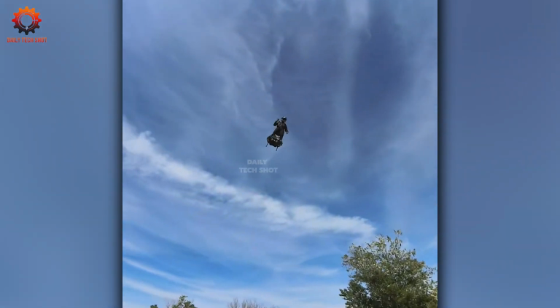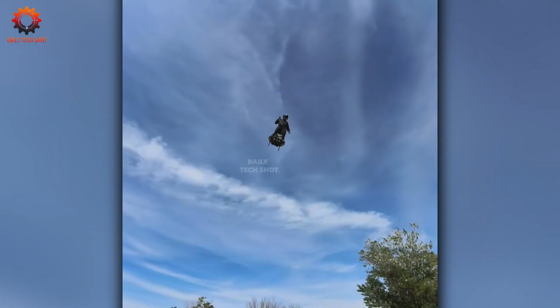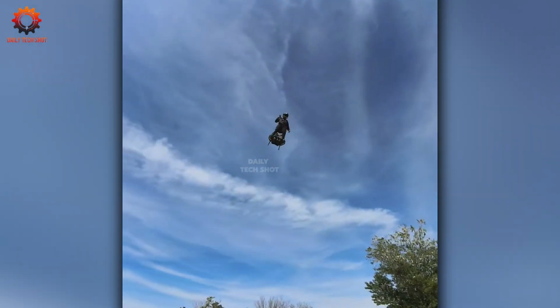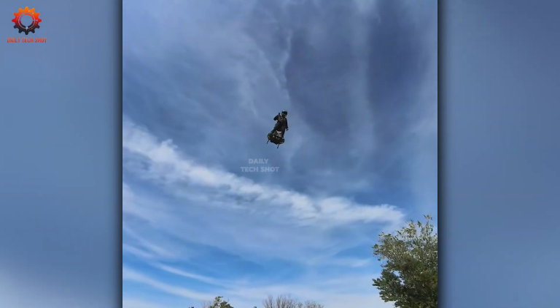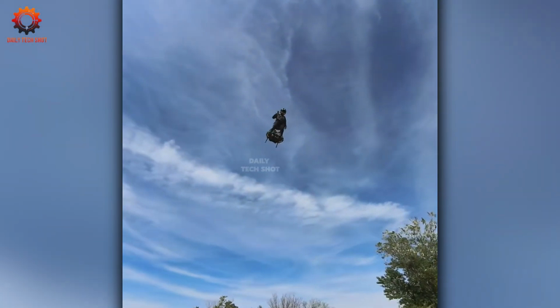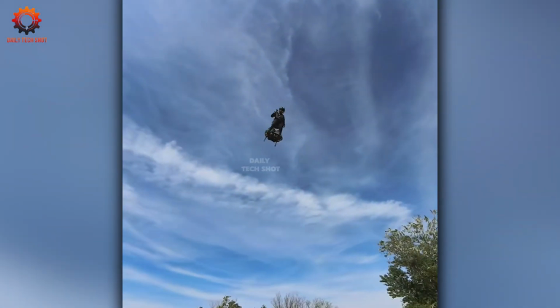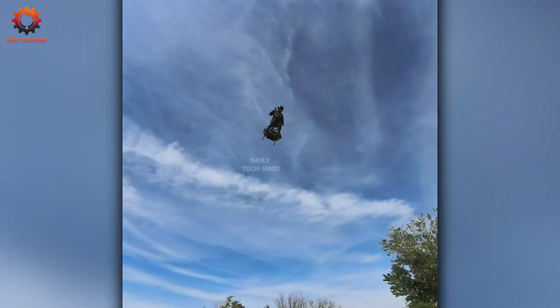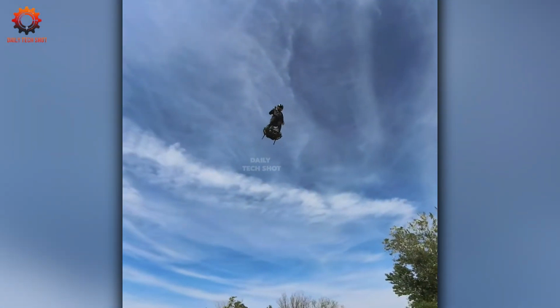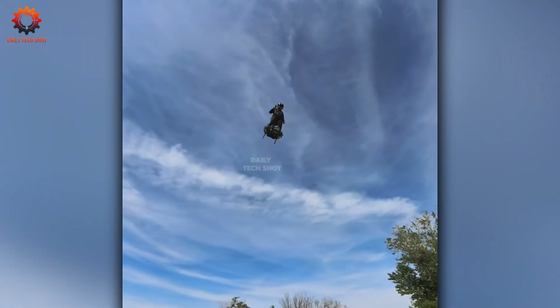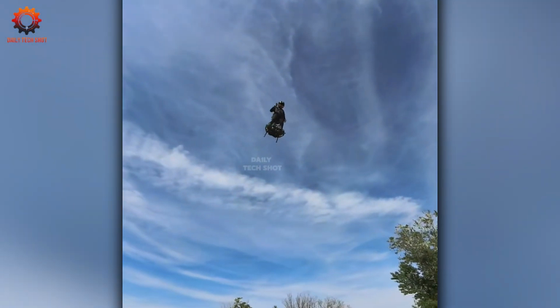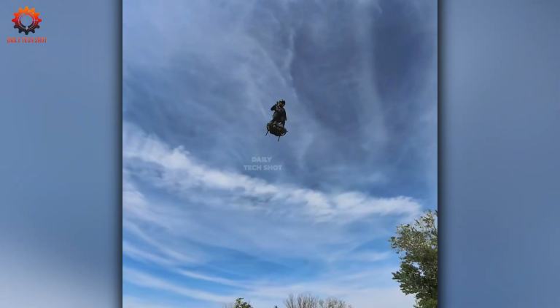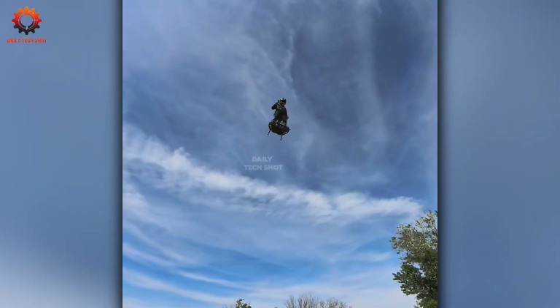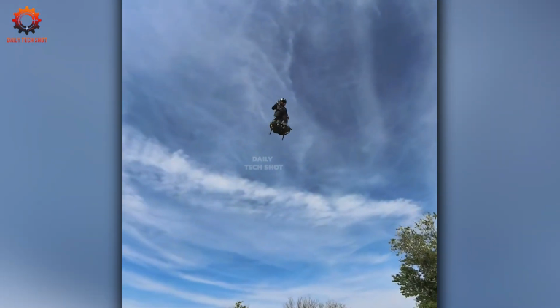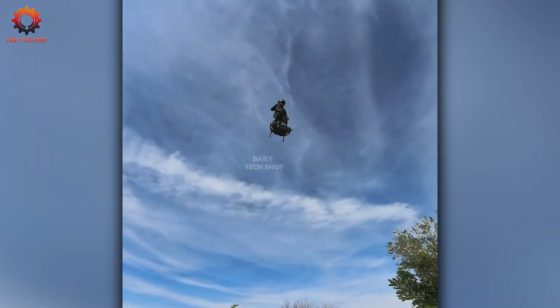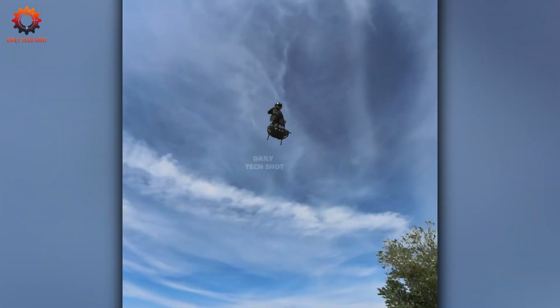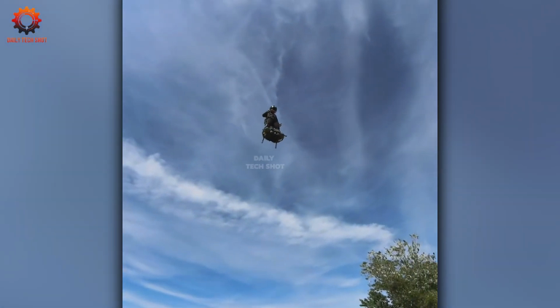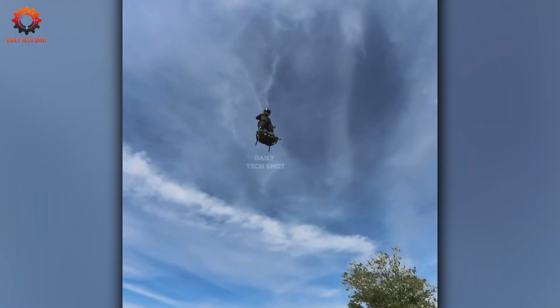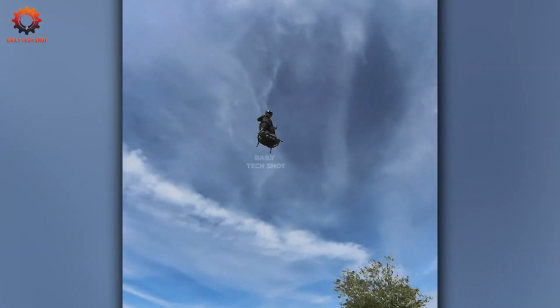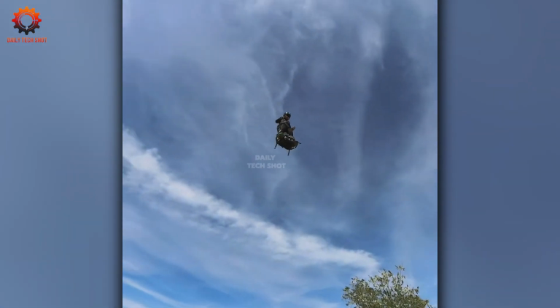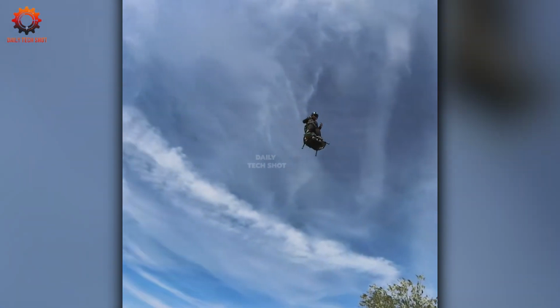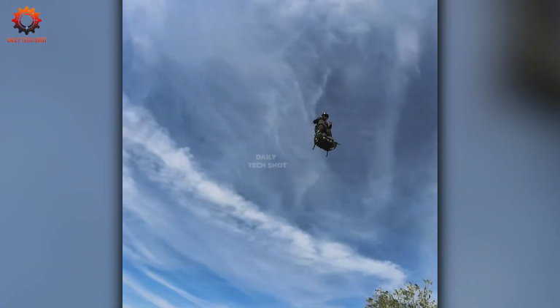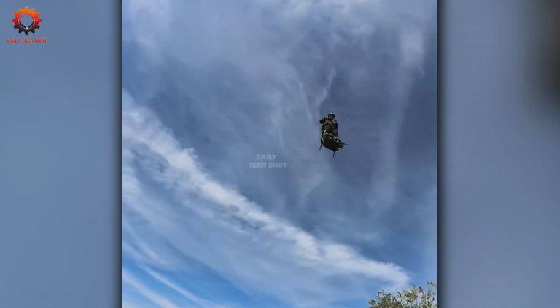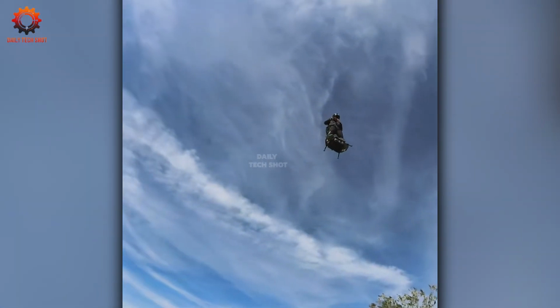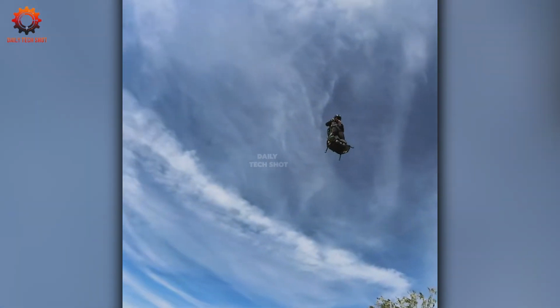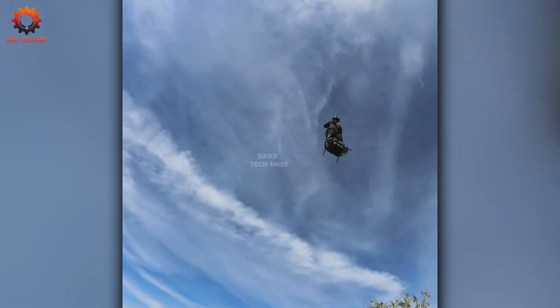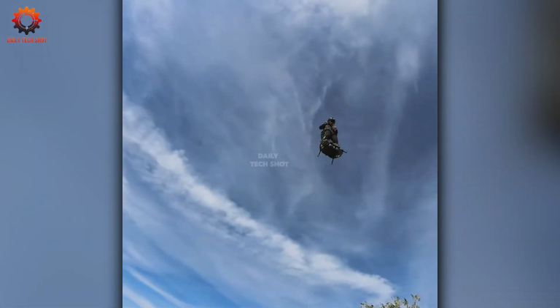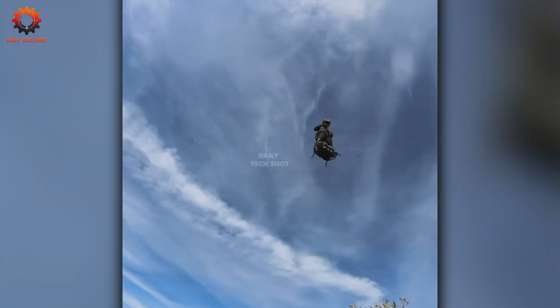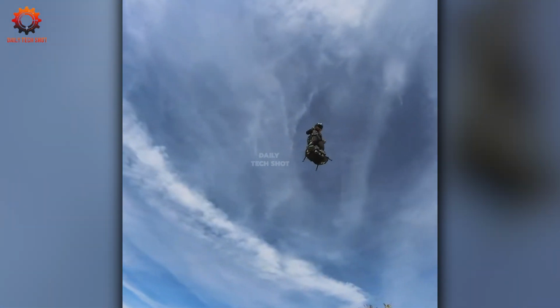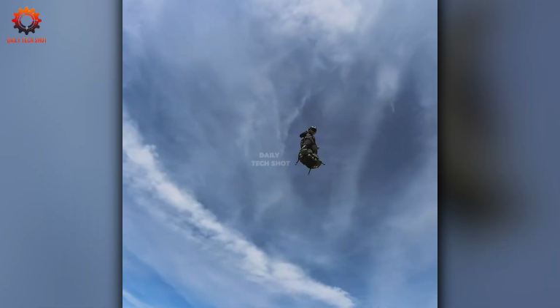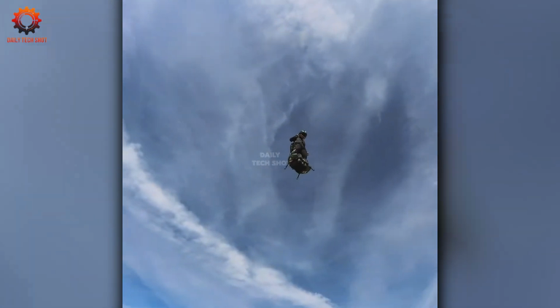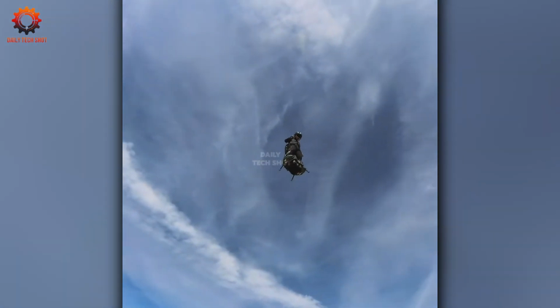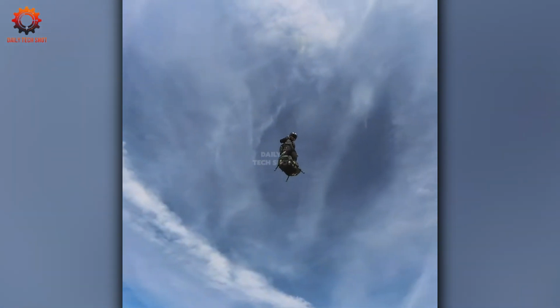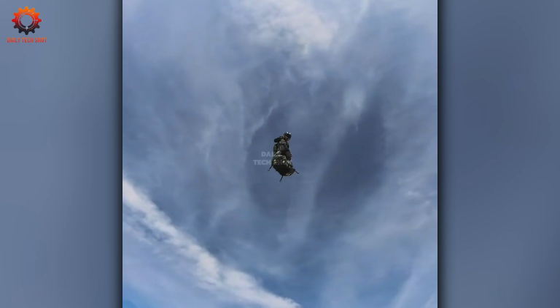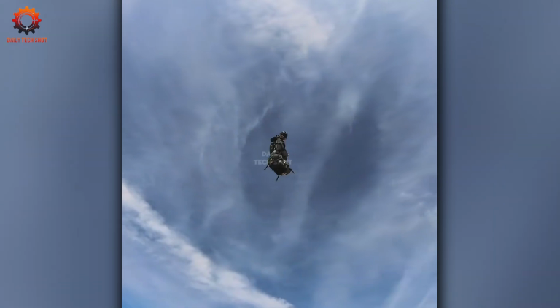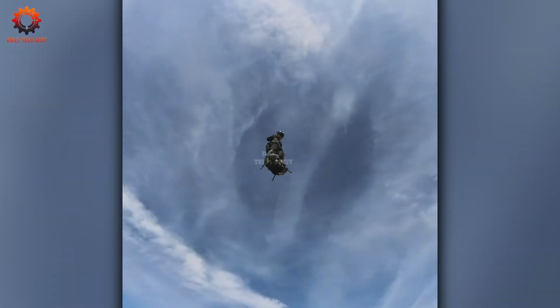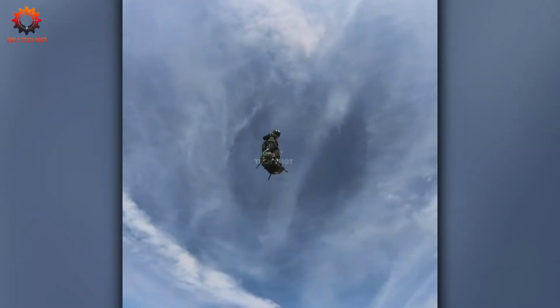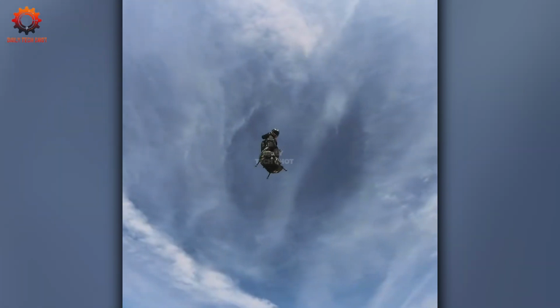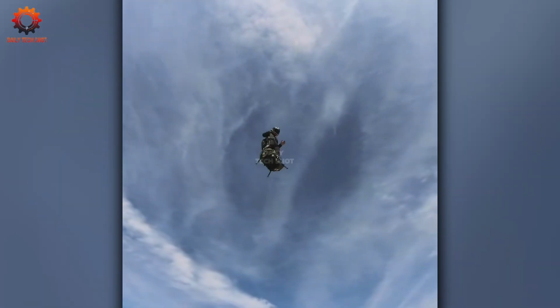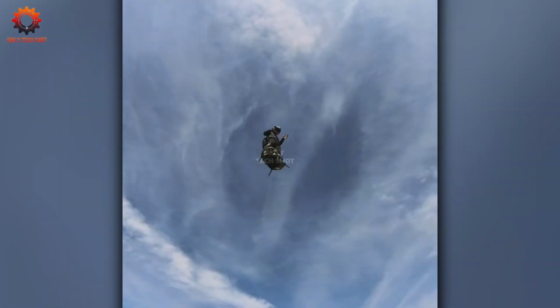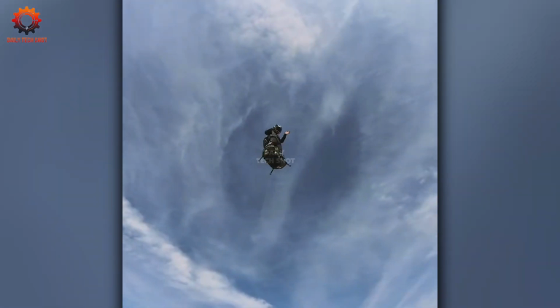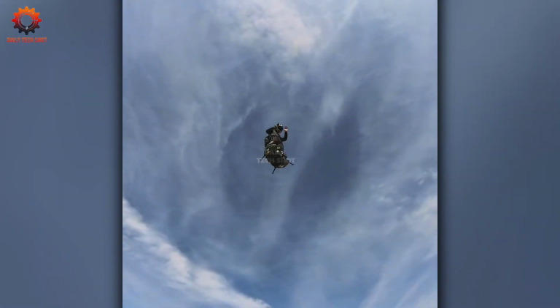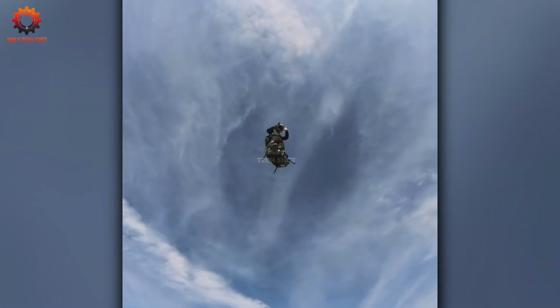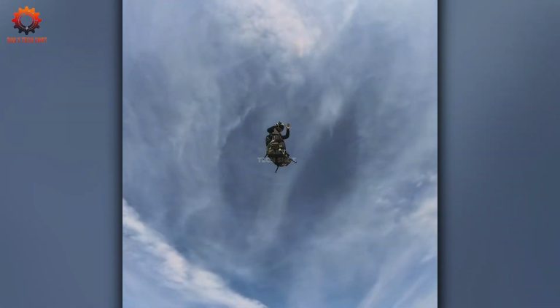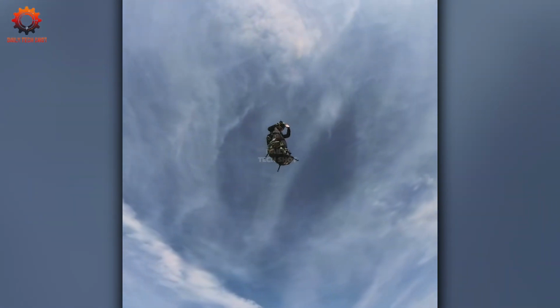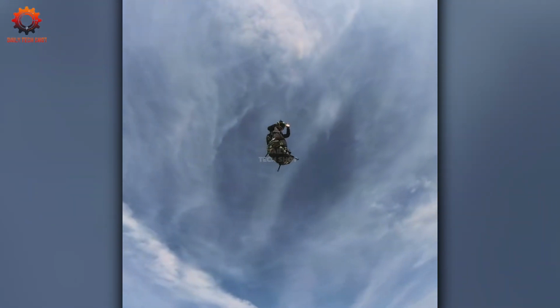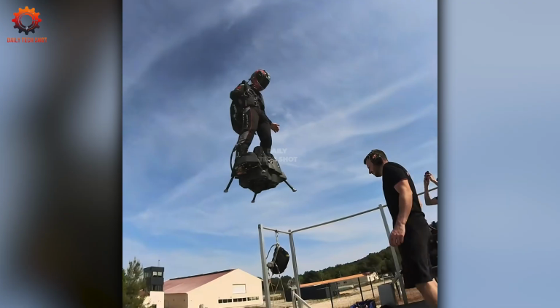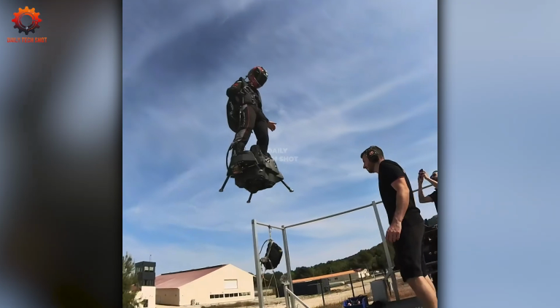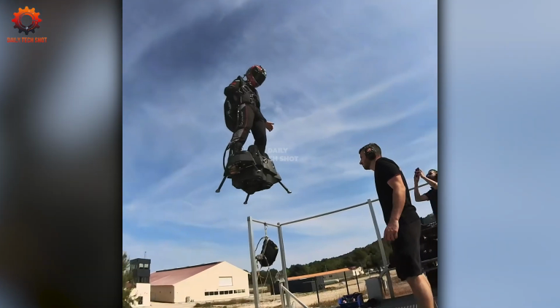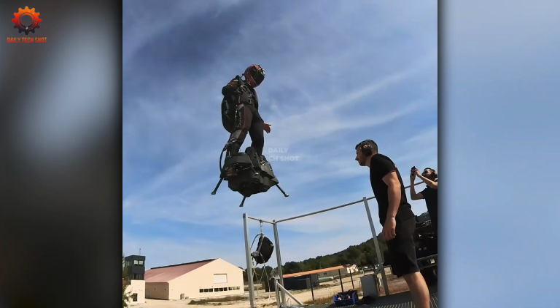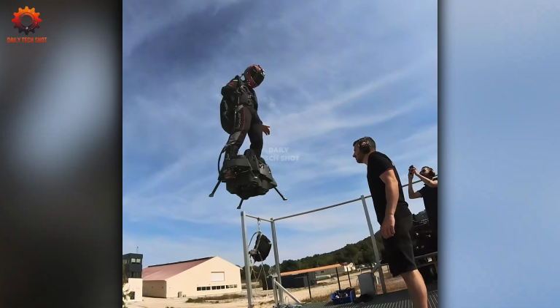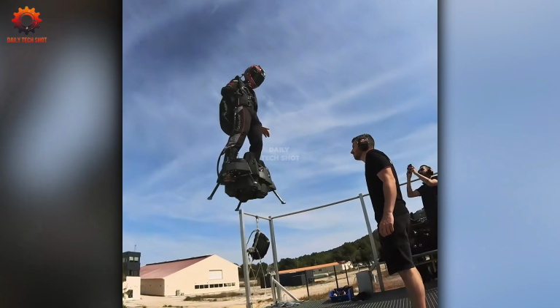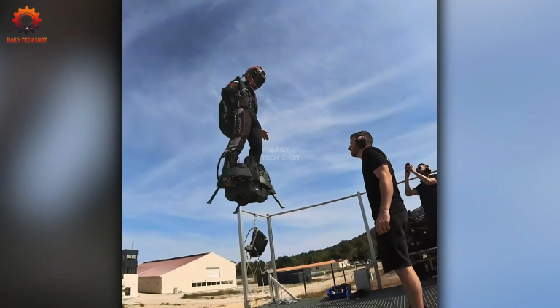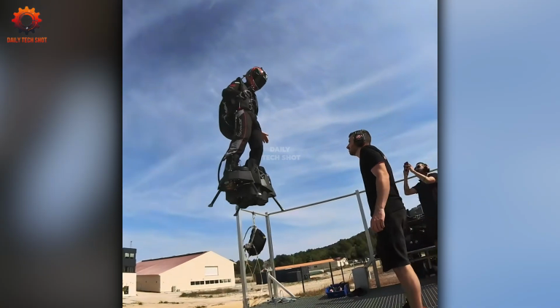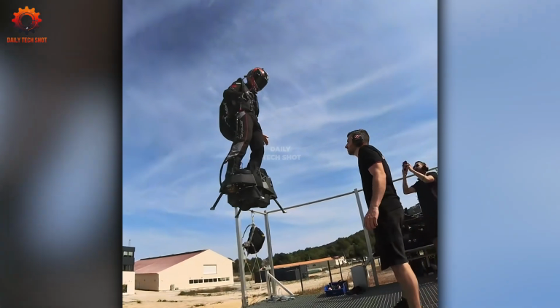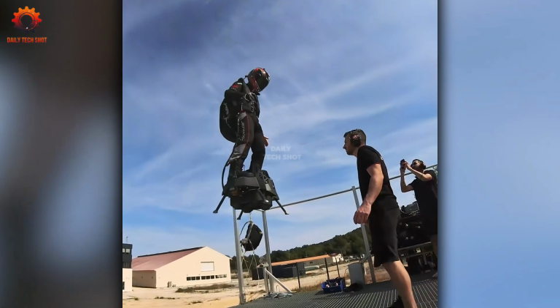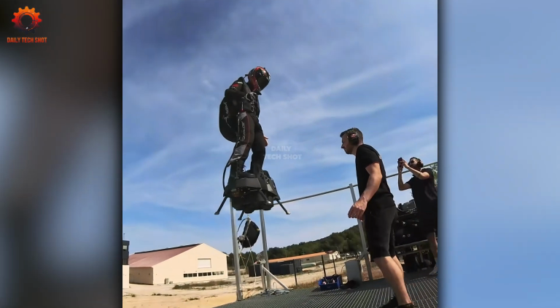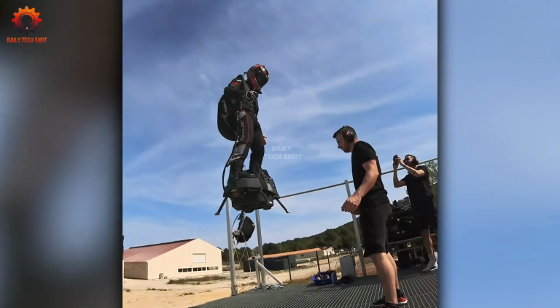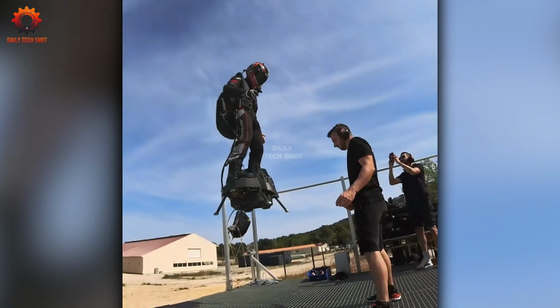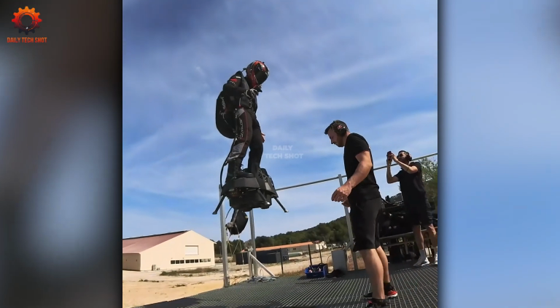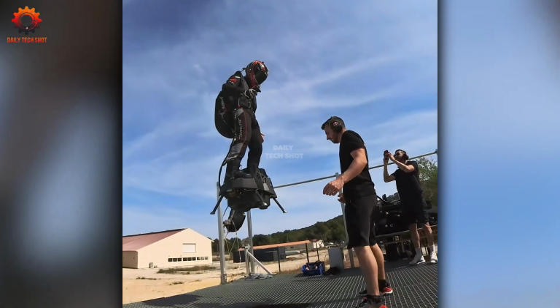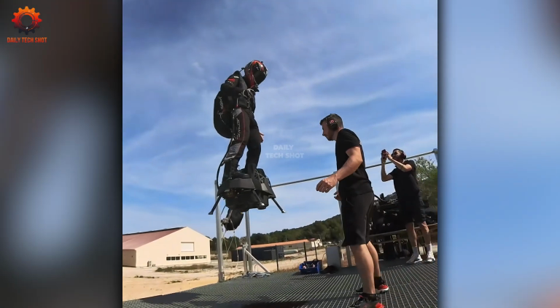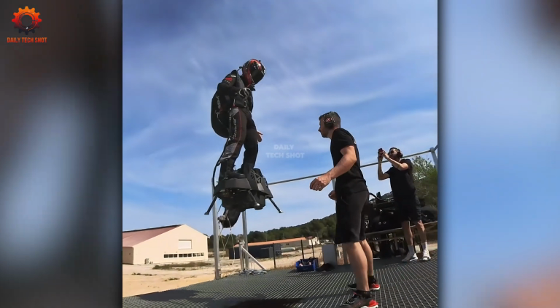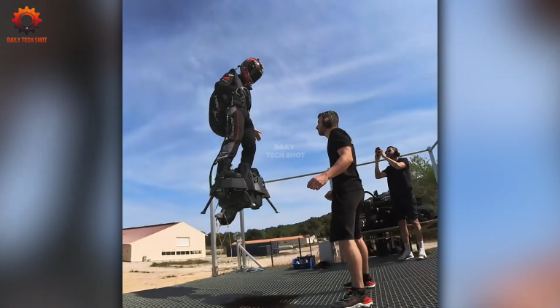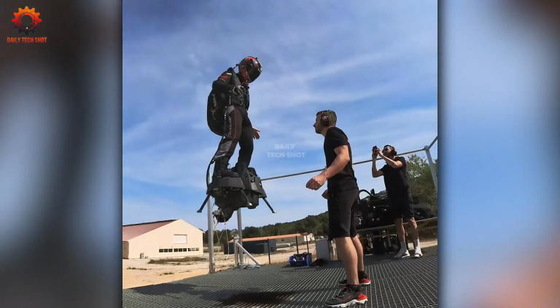Skip the gridlock — fly to work instead. Personal air vehicles are changing the game and the view.